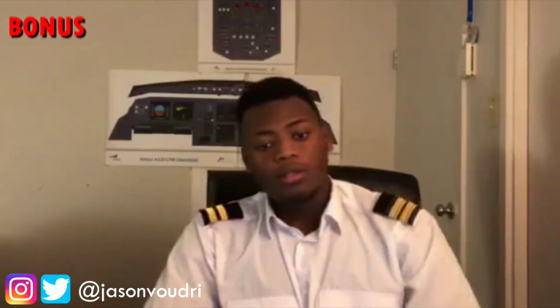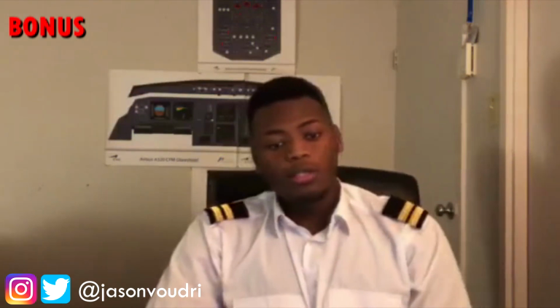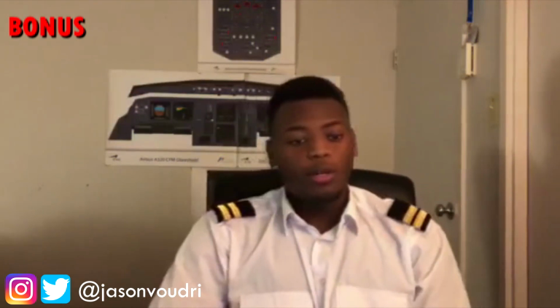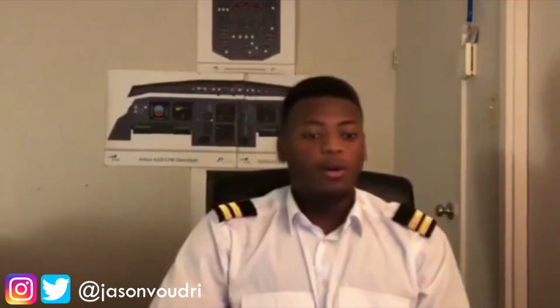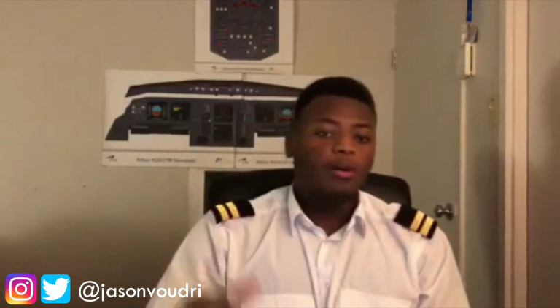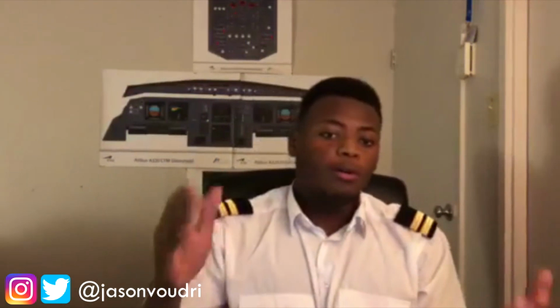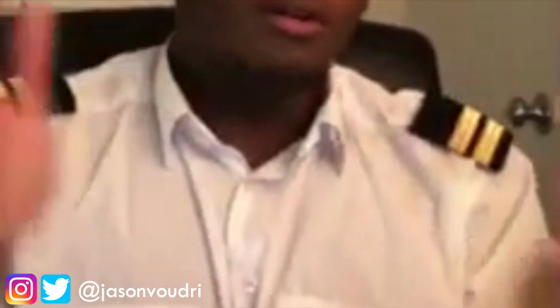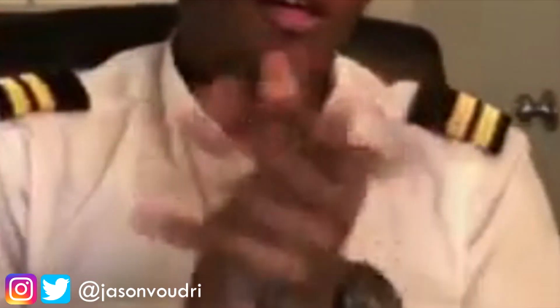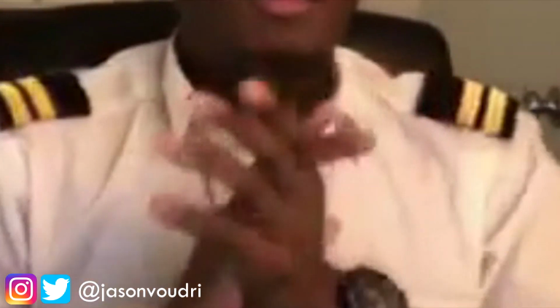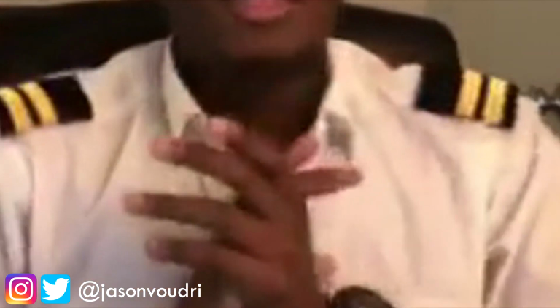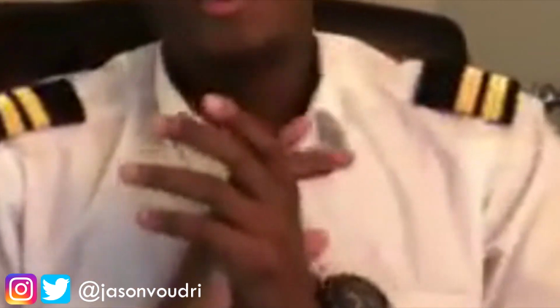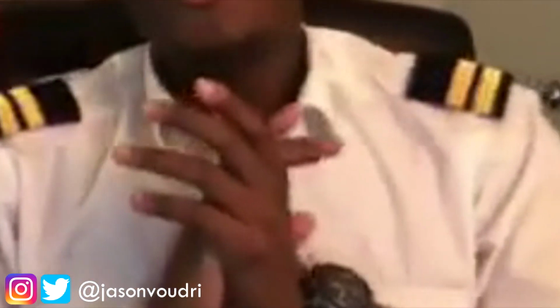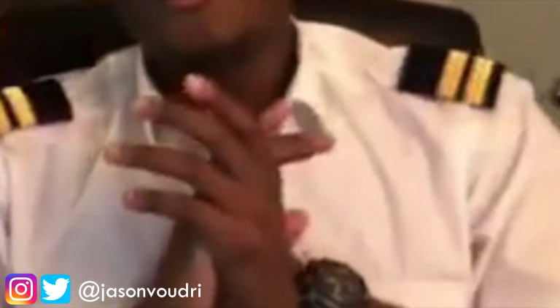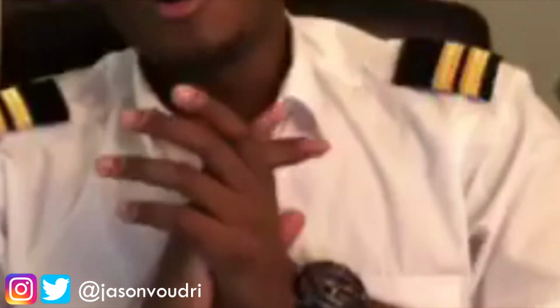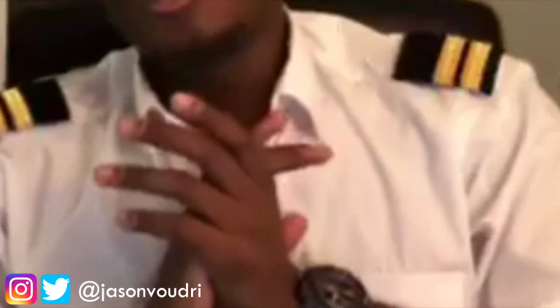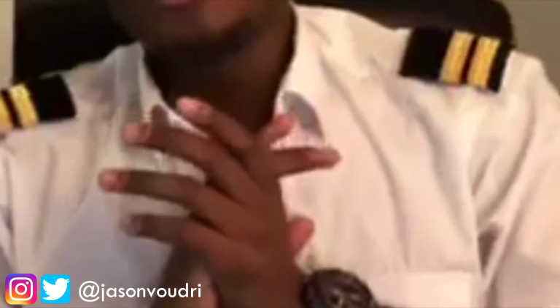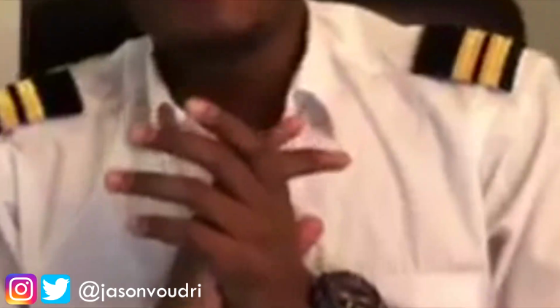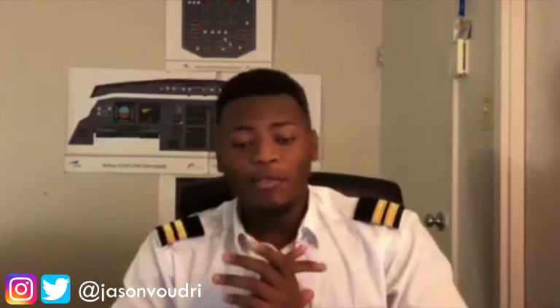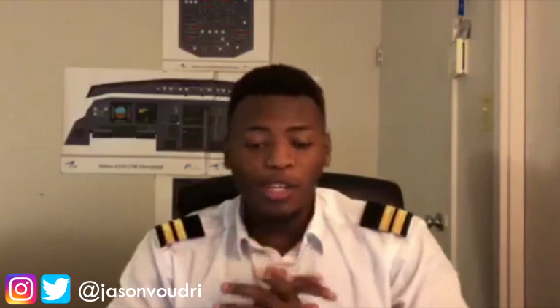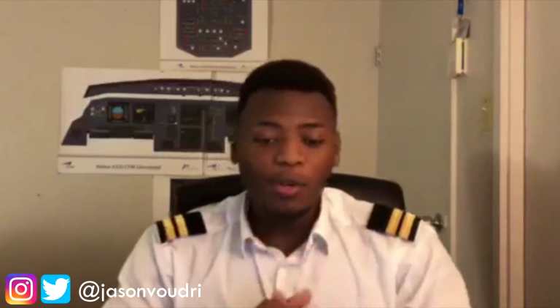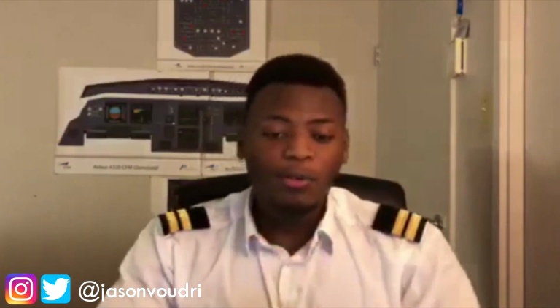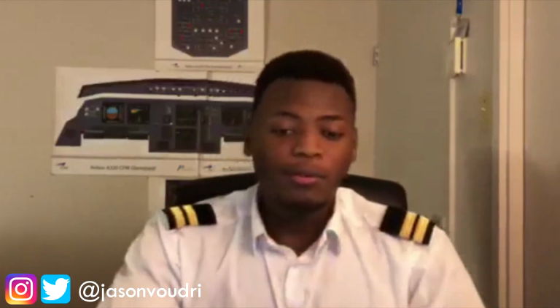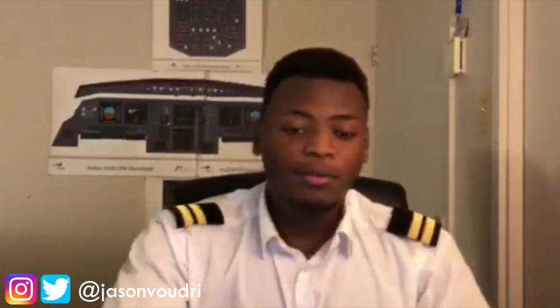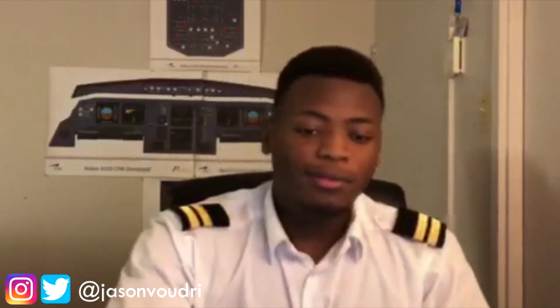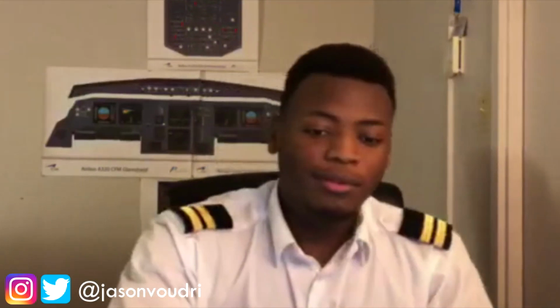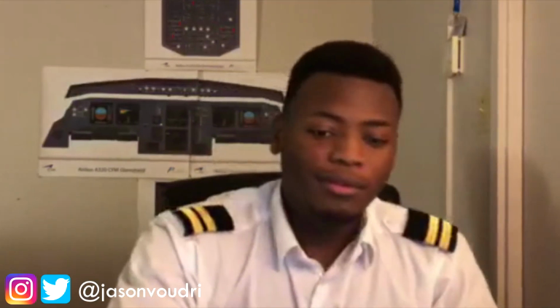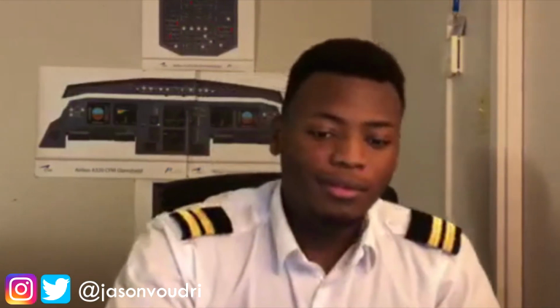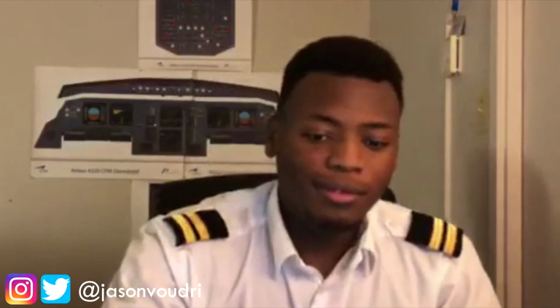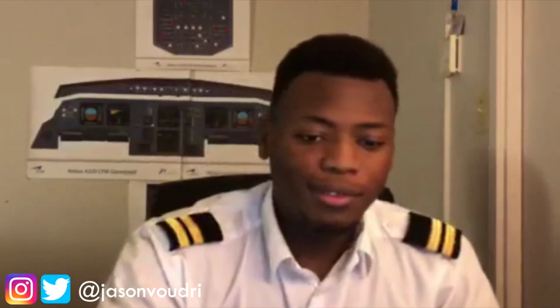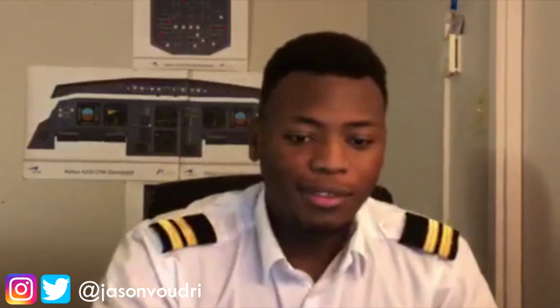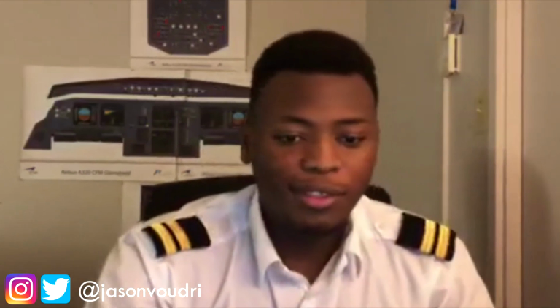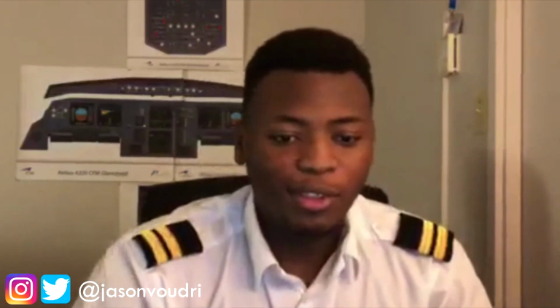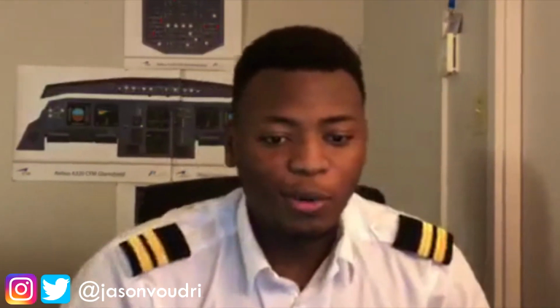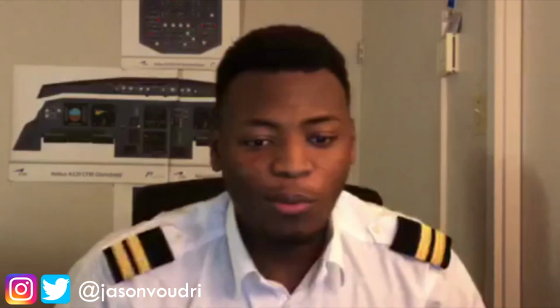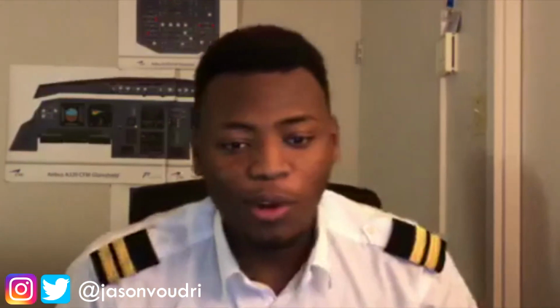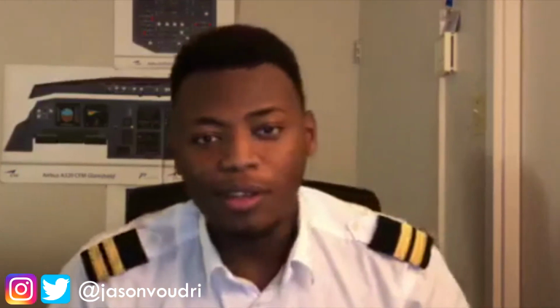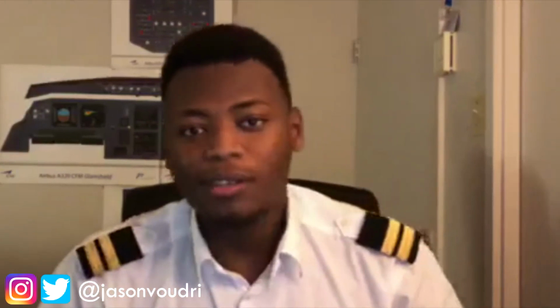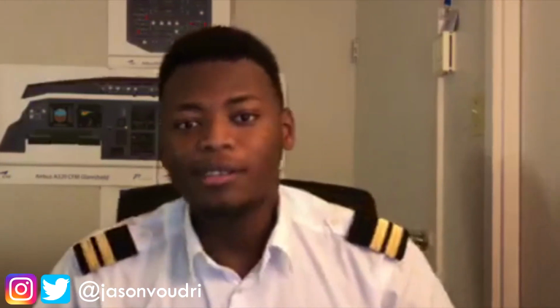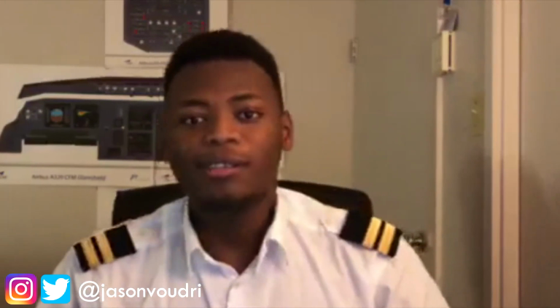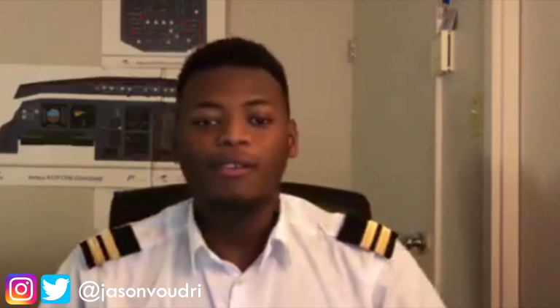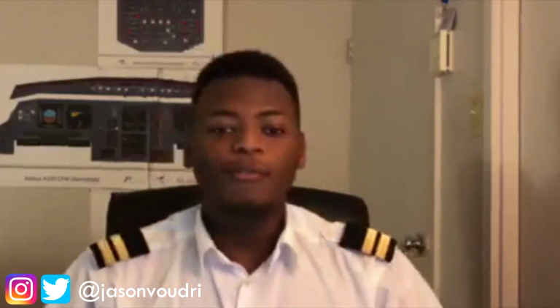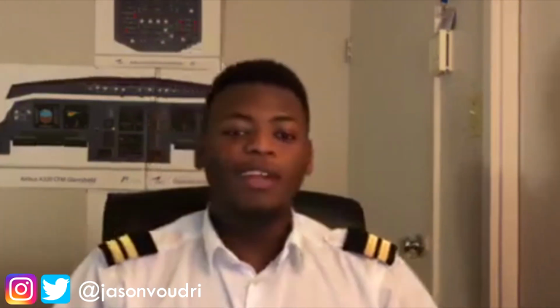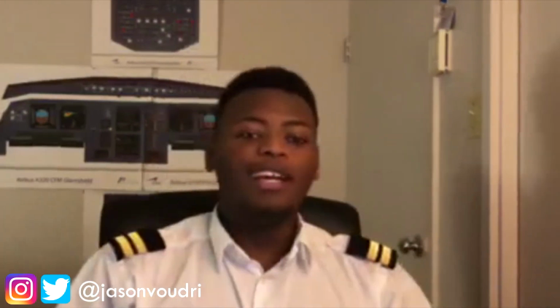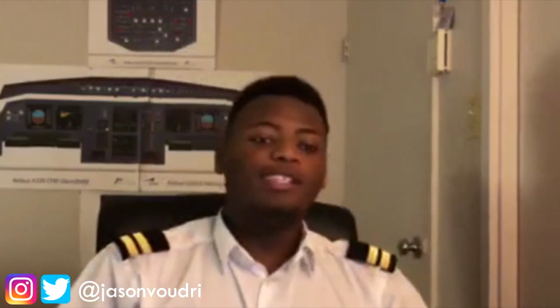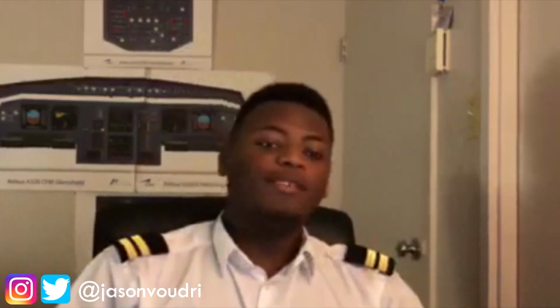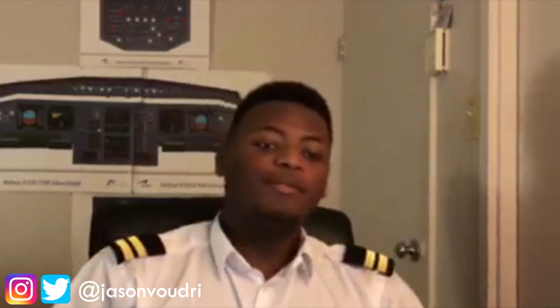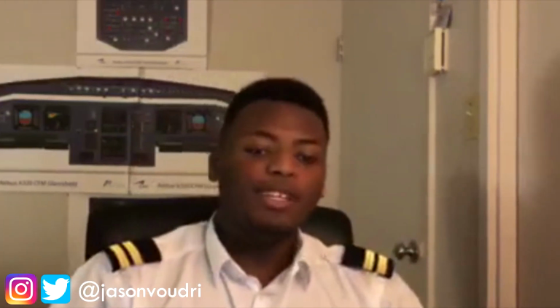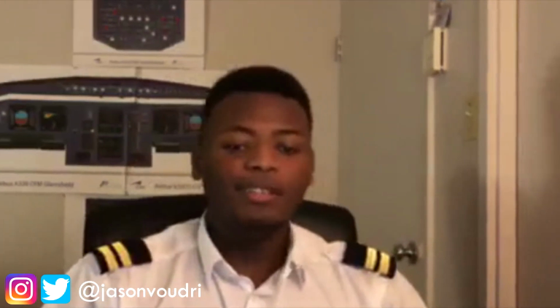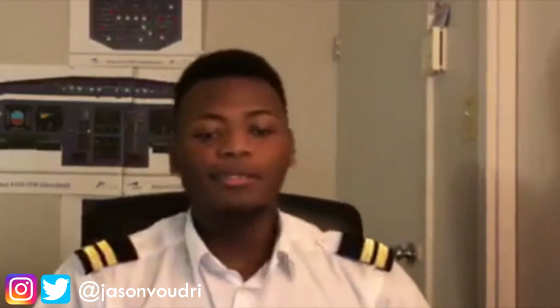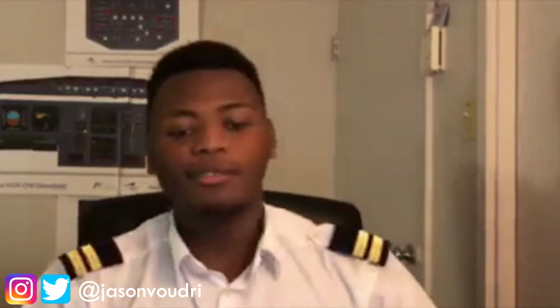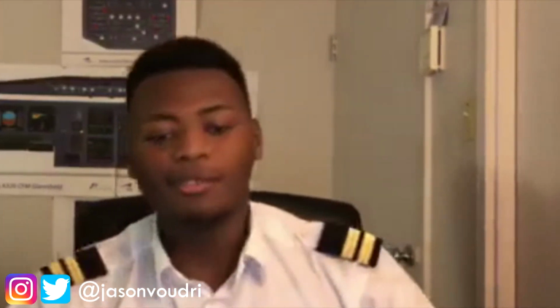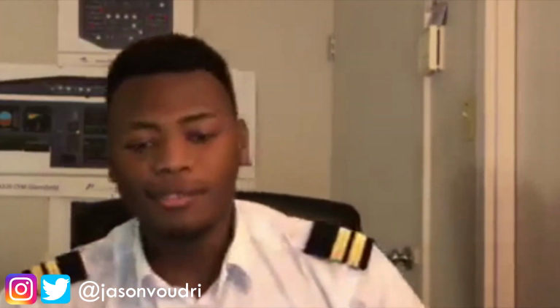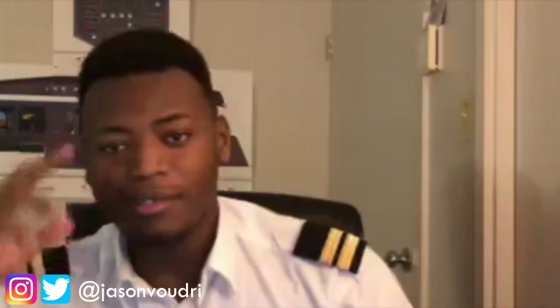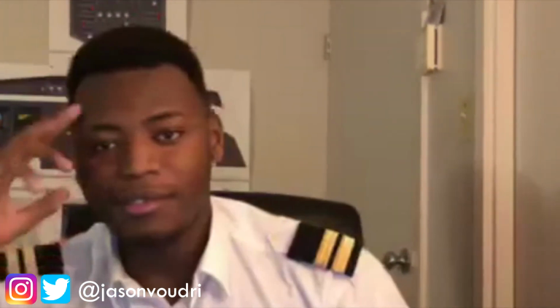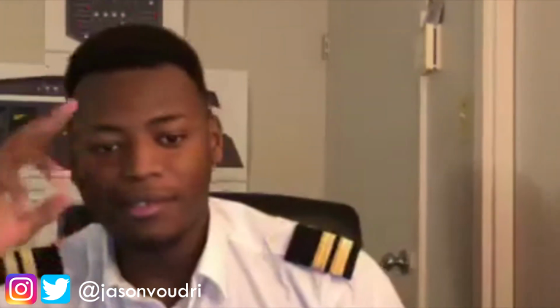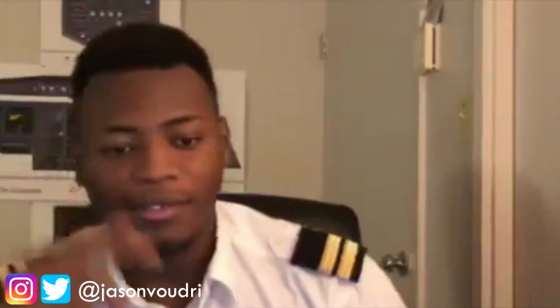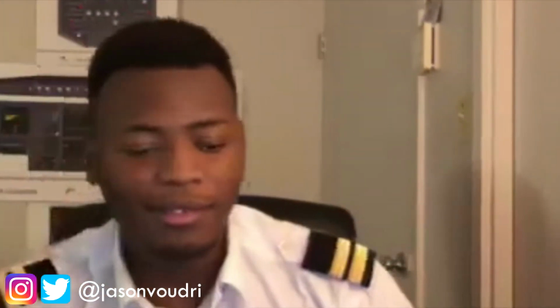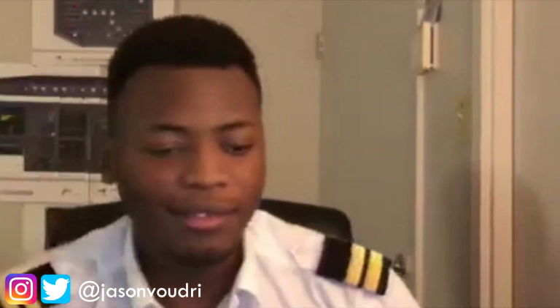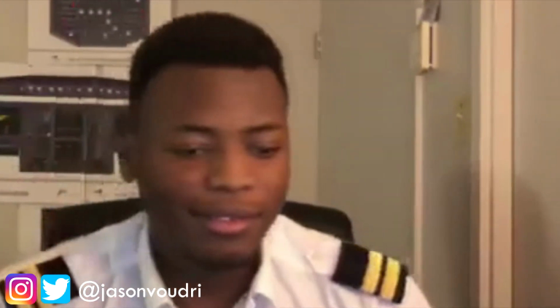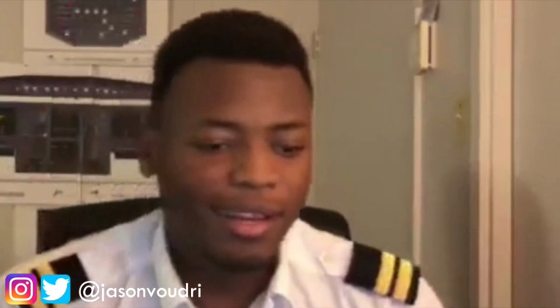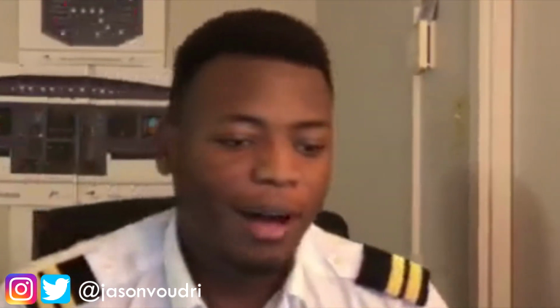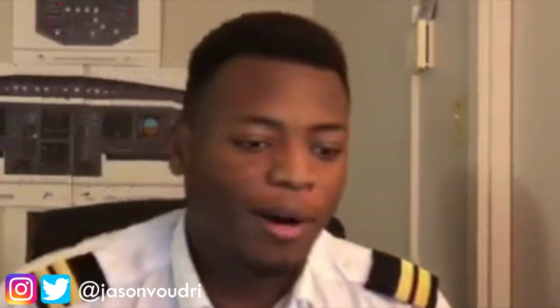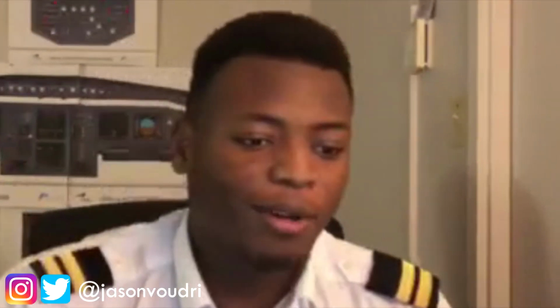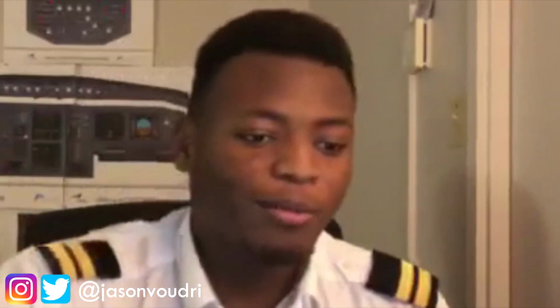Thank you for watching the video. It's your boy FlyJV — I'm out.